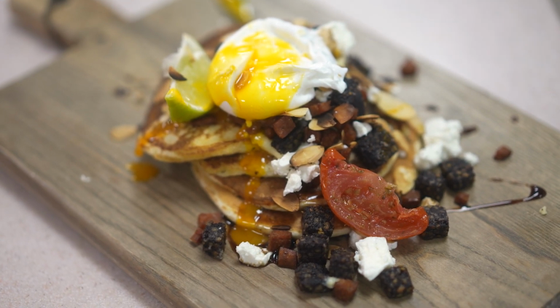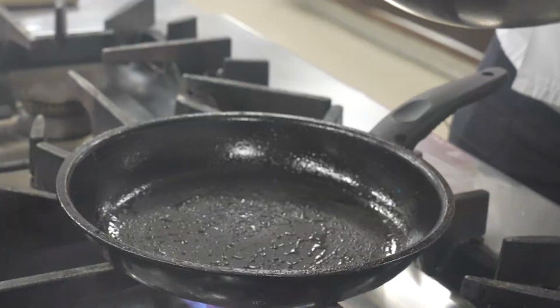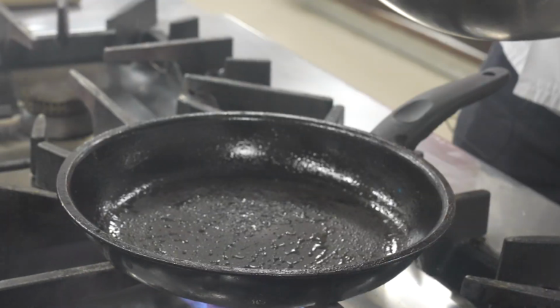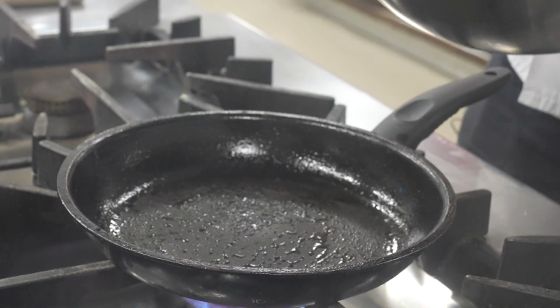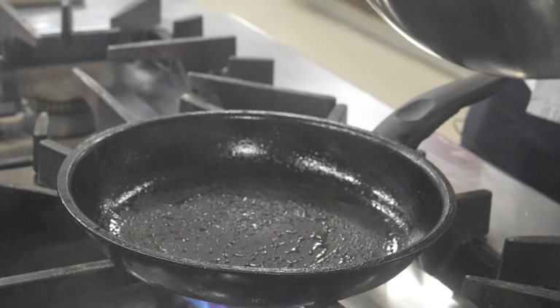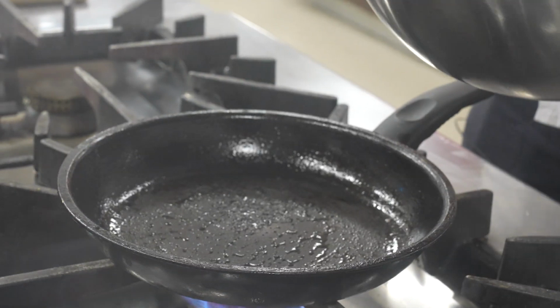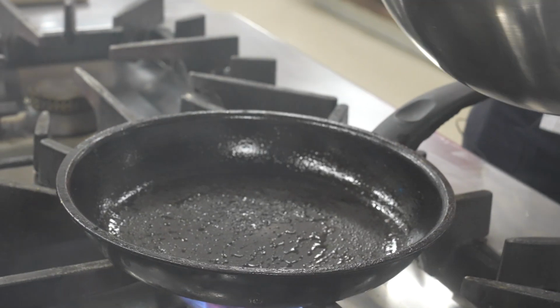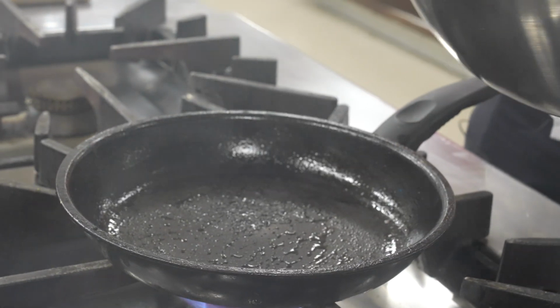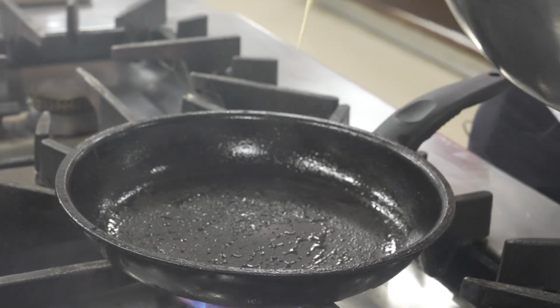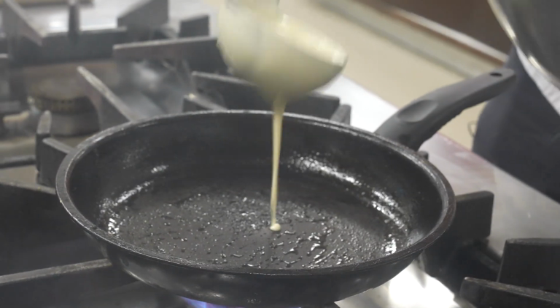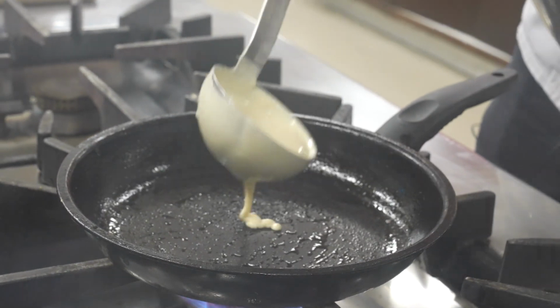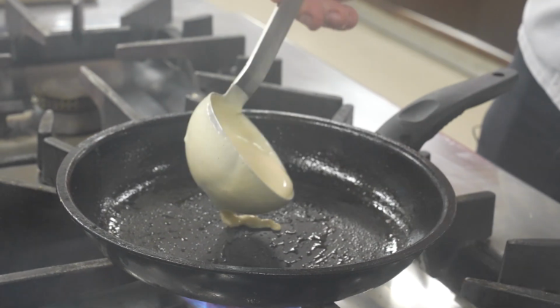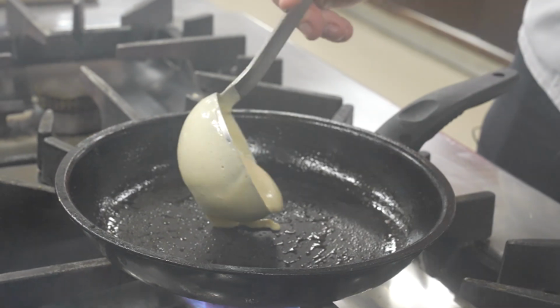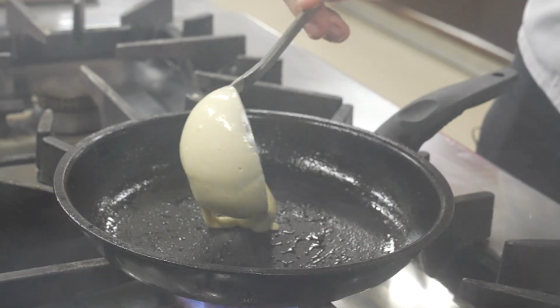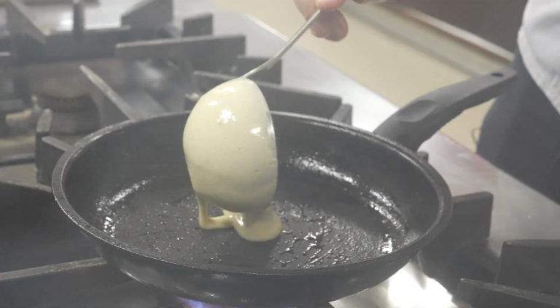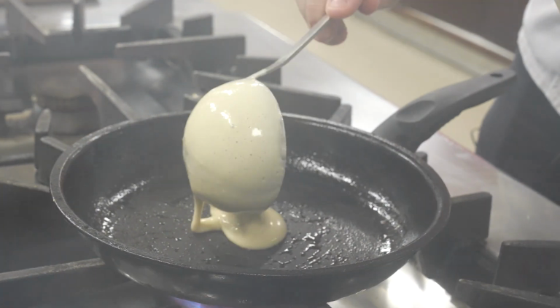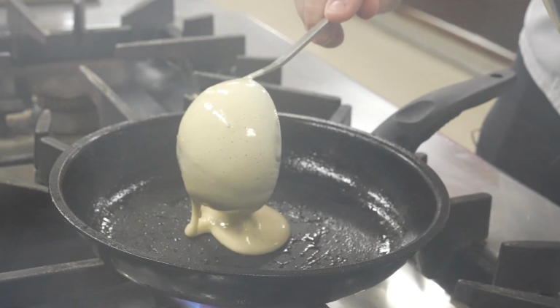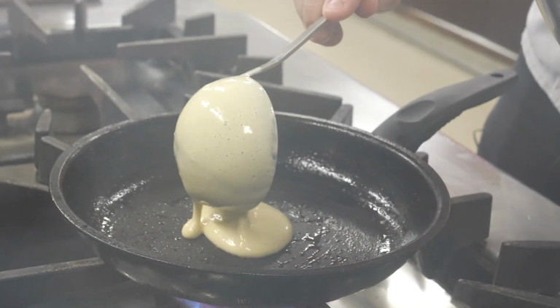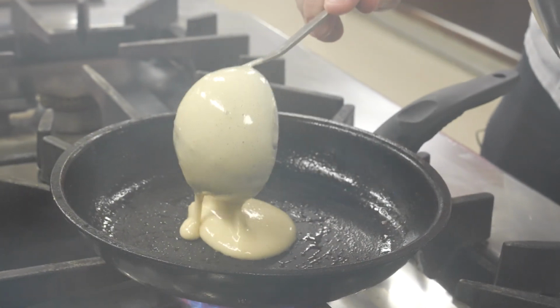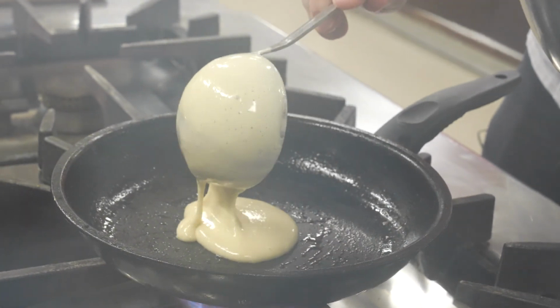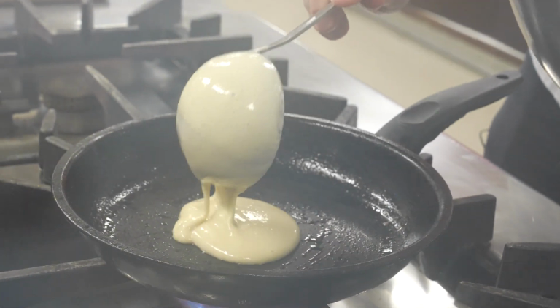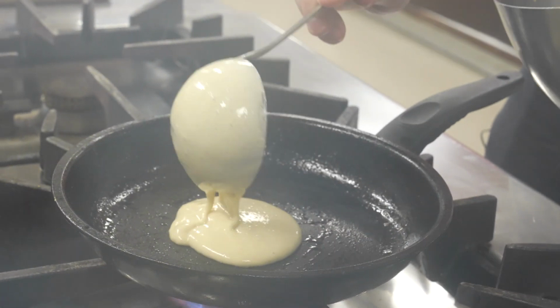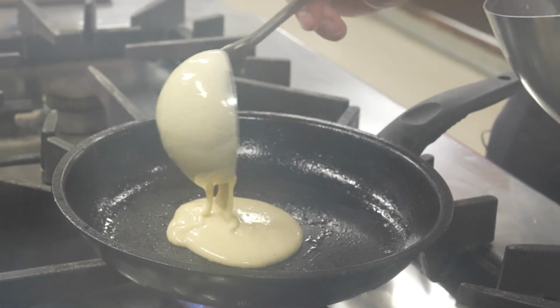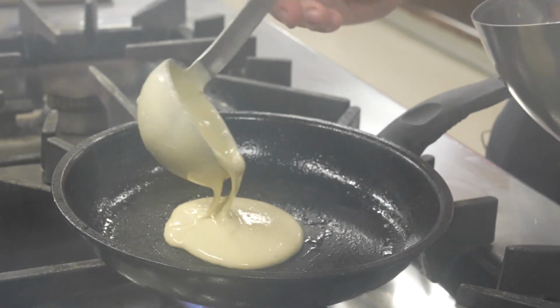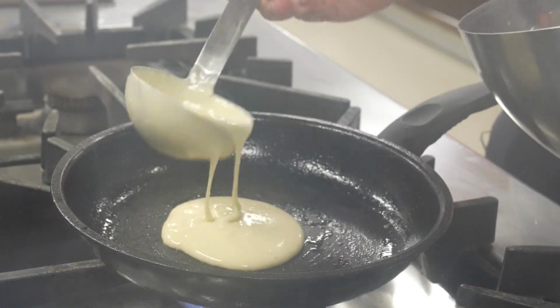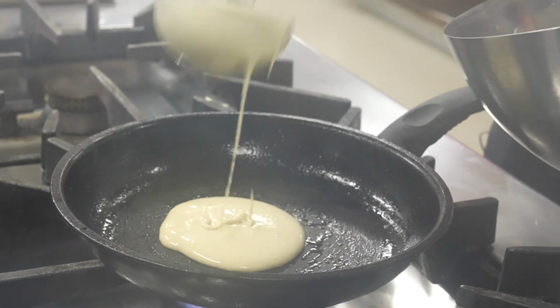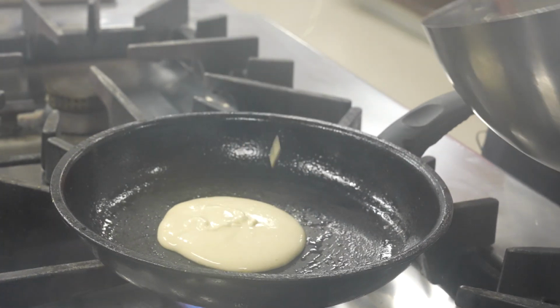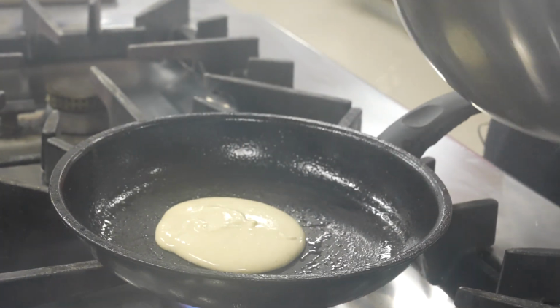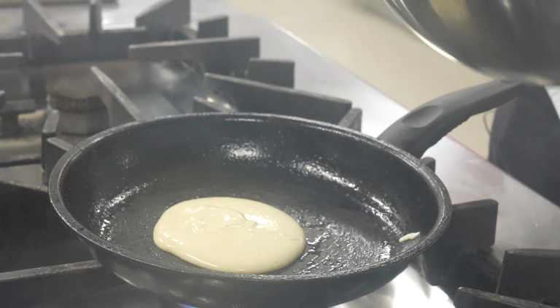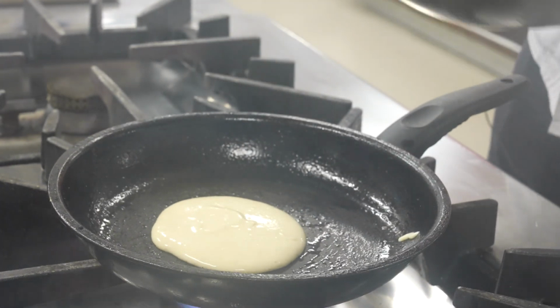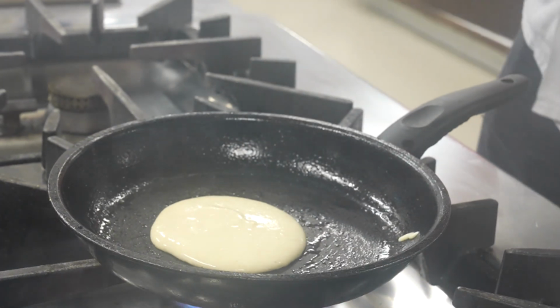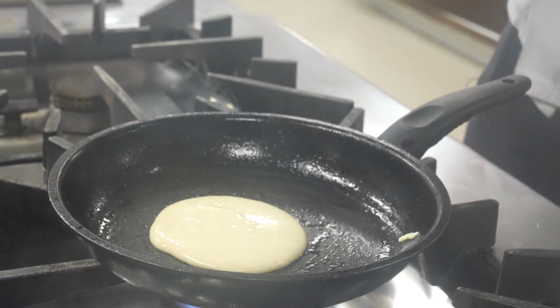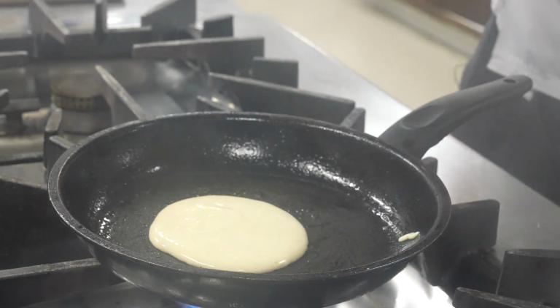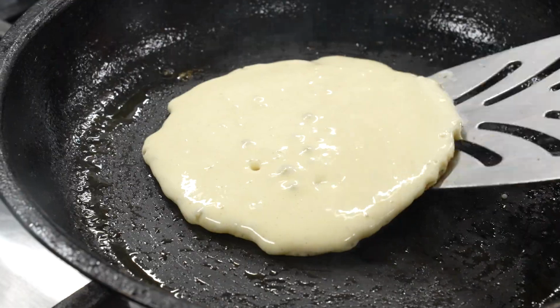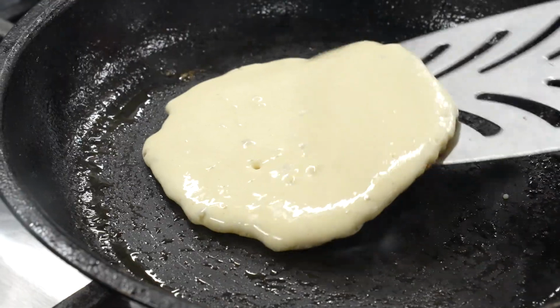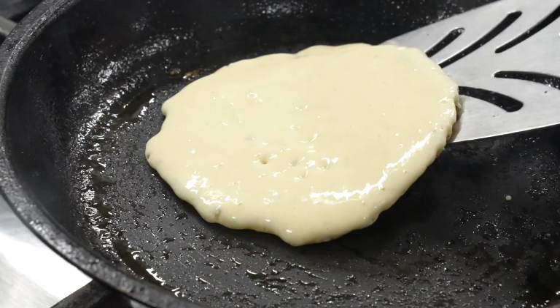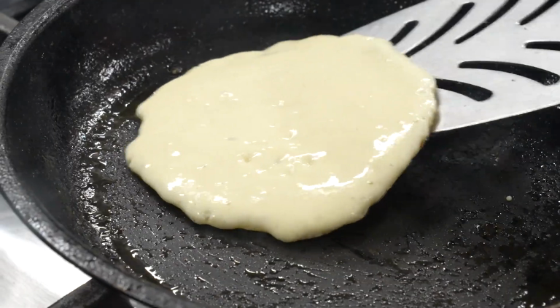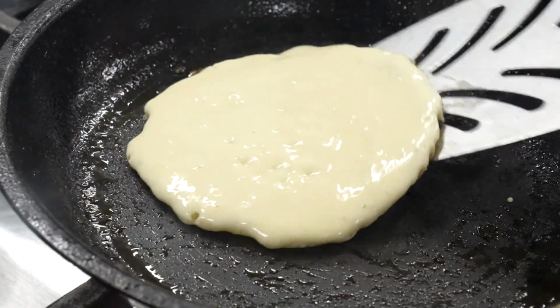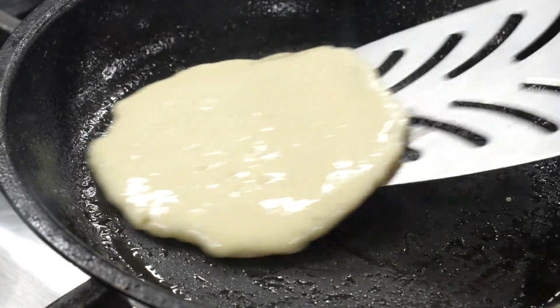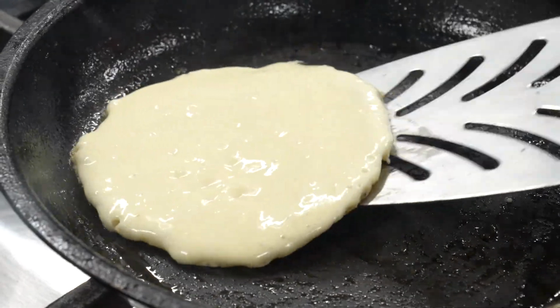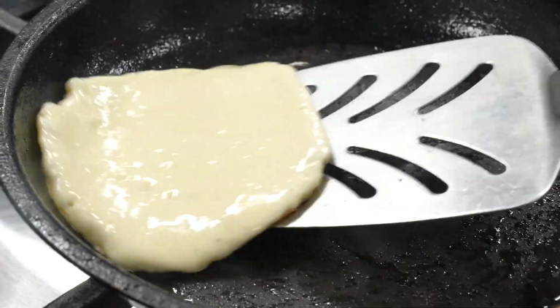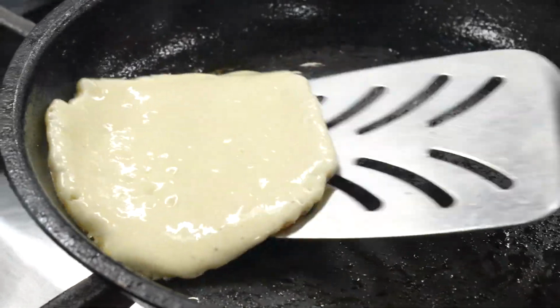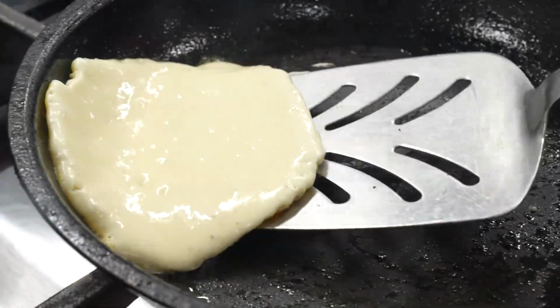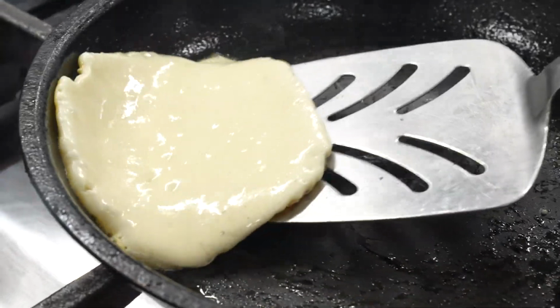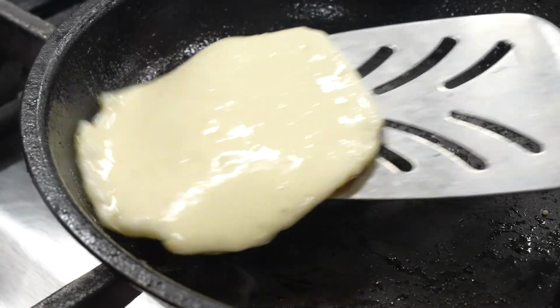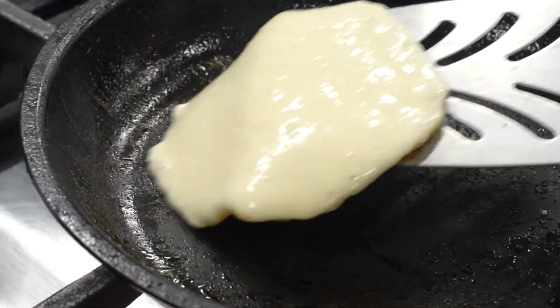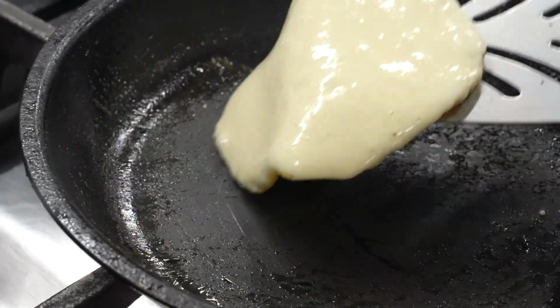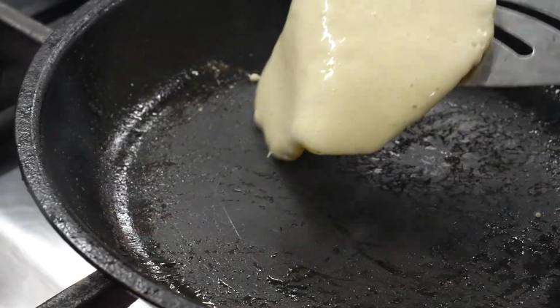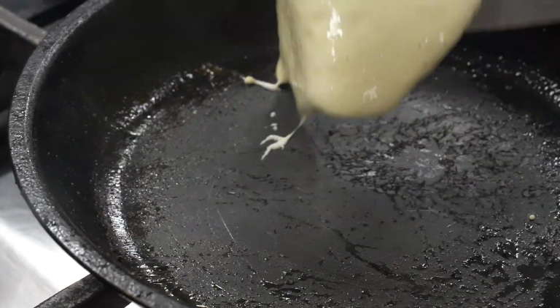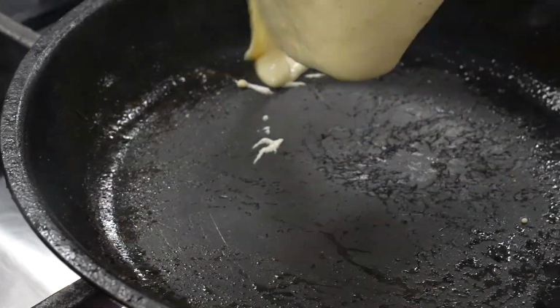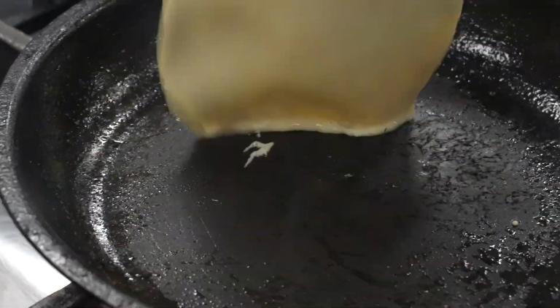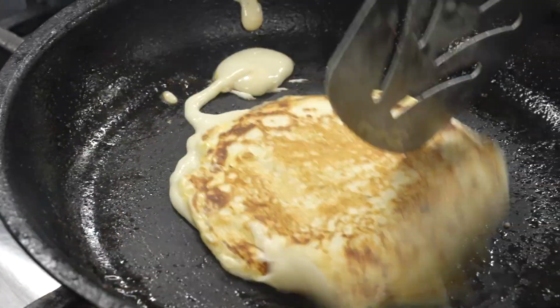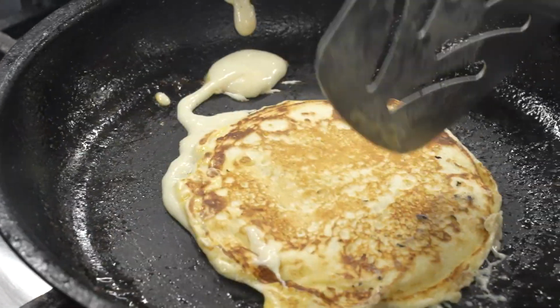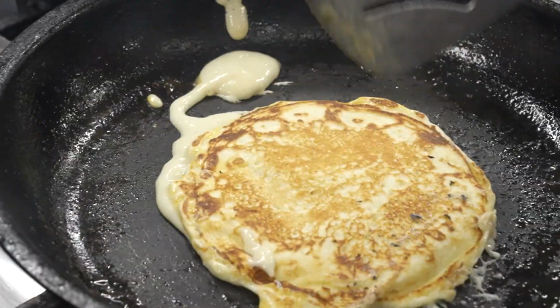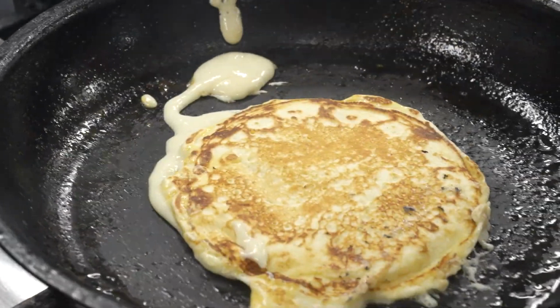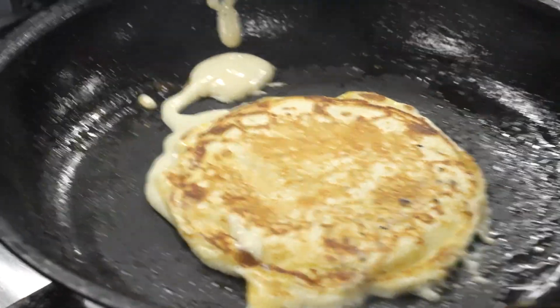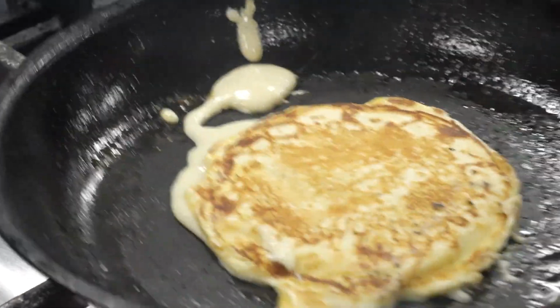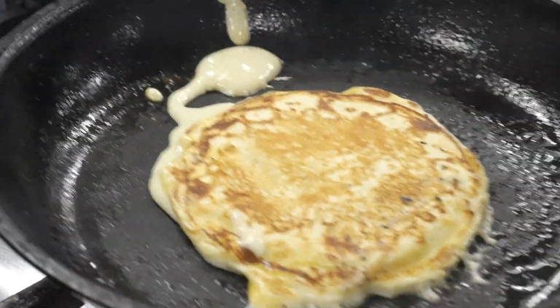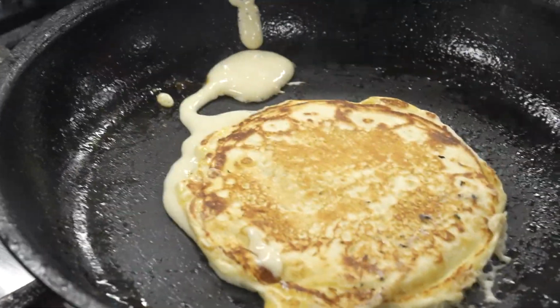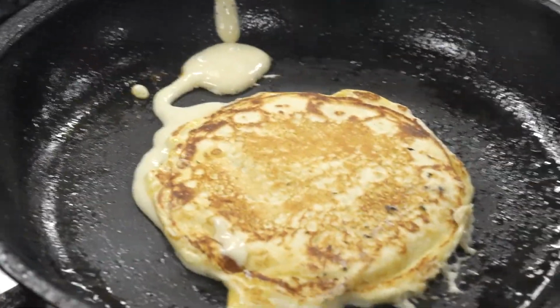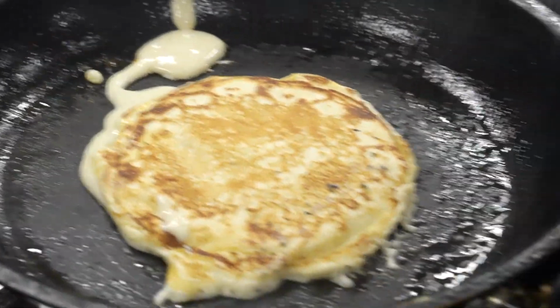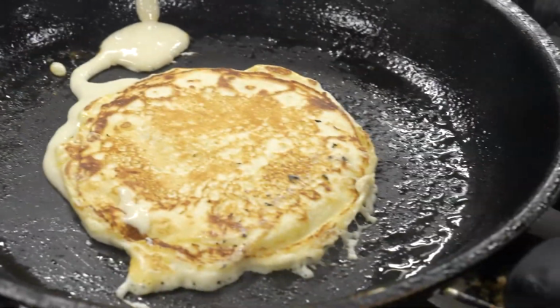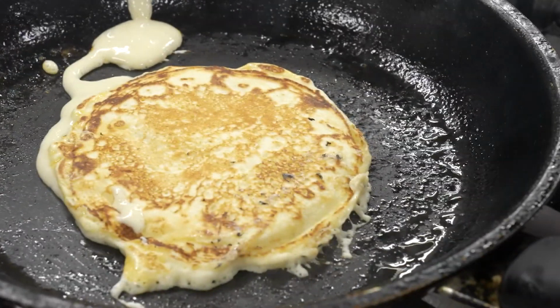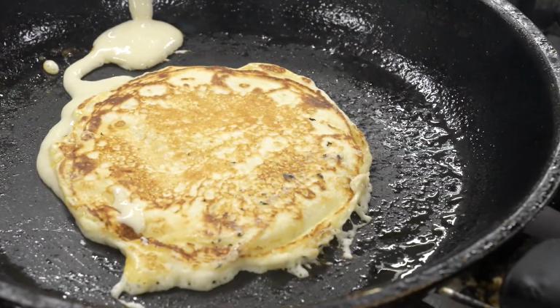You just want to put a half ladle of the American pancake mix in. You want the pan quite hot so it holds its shape.